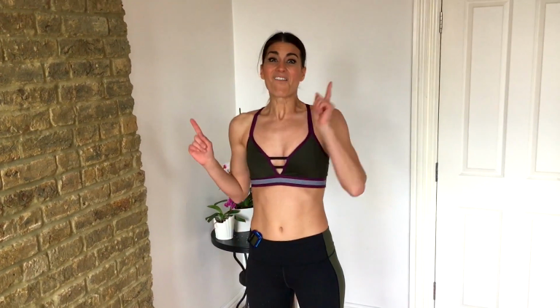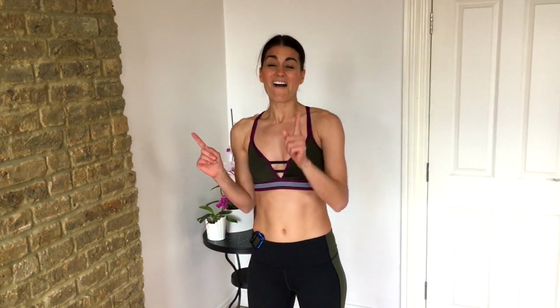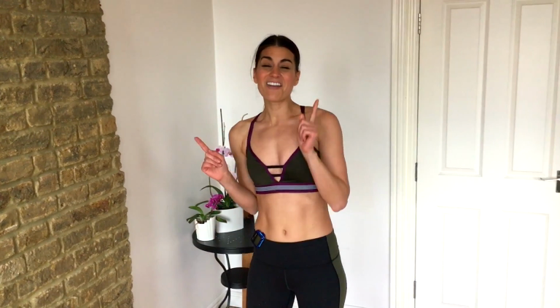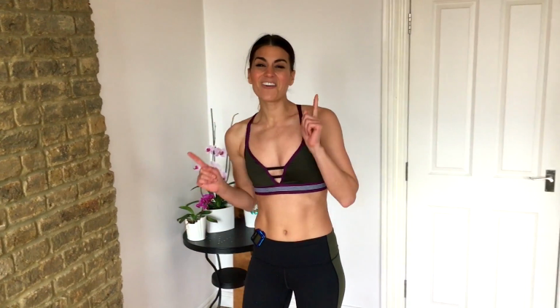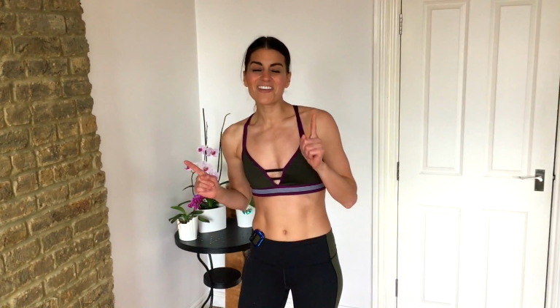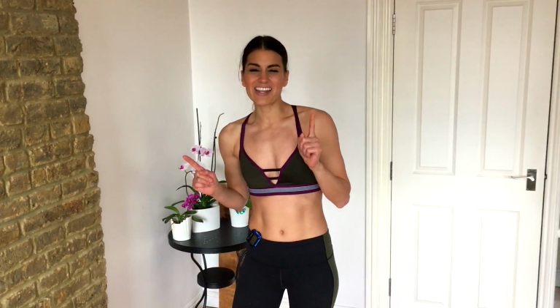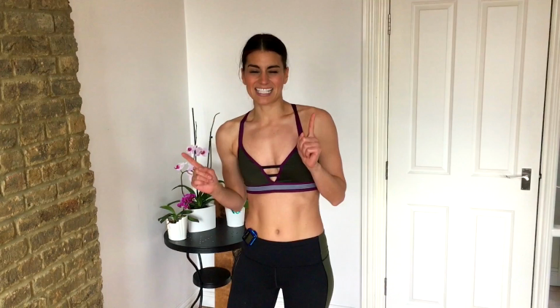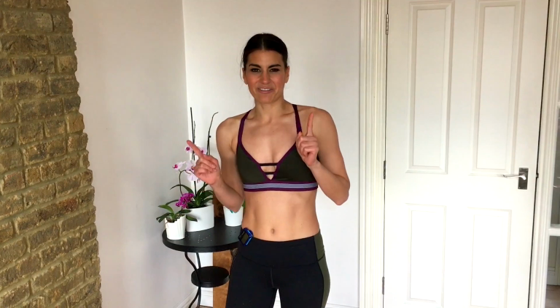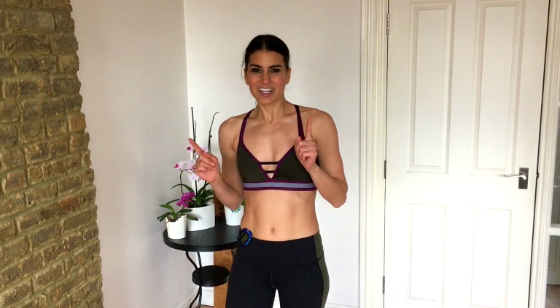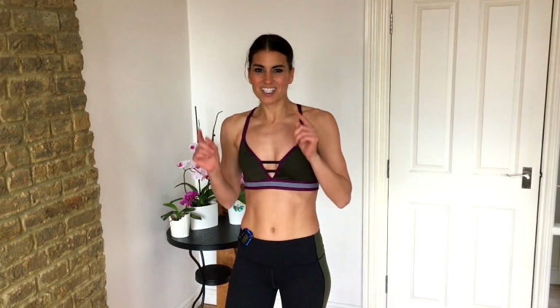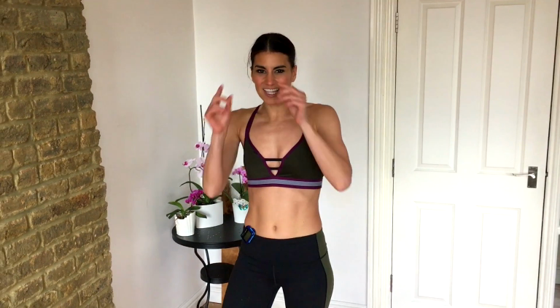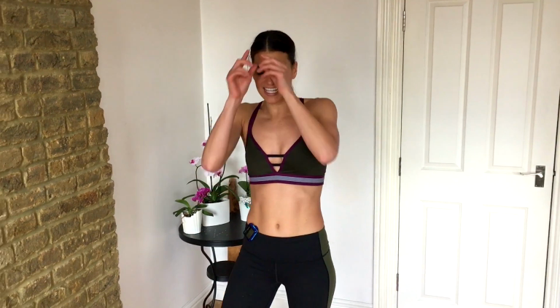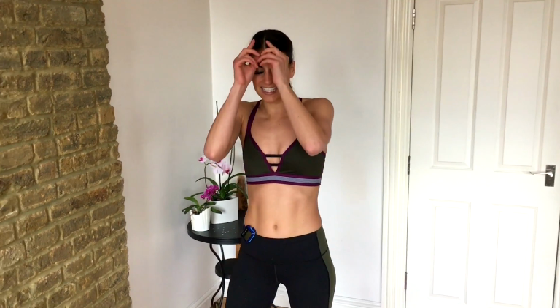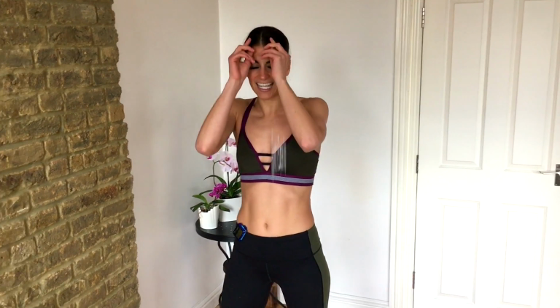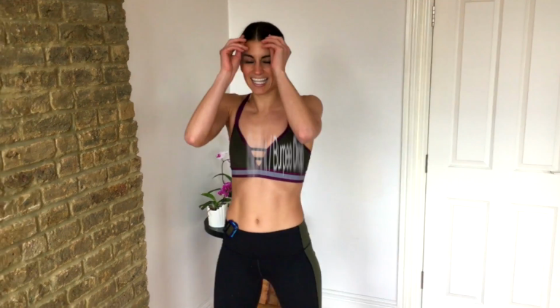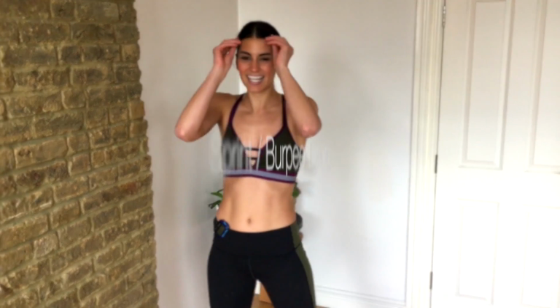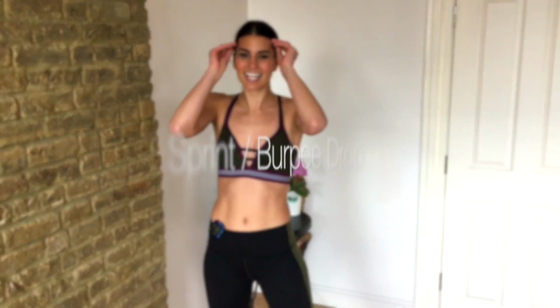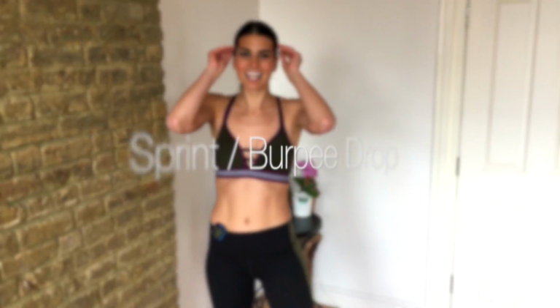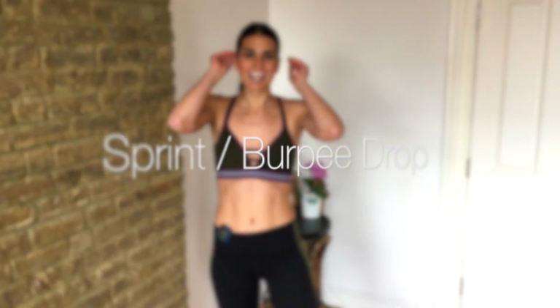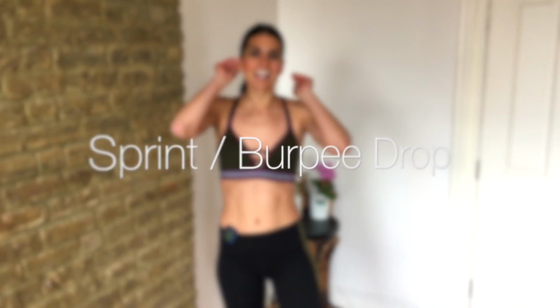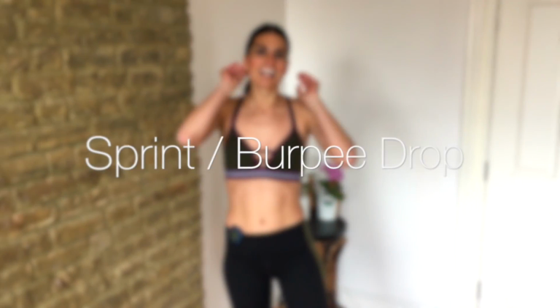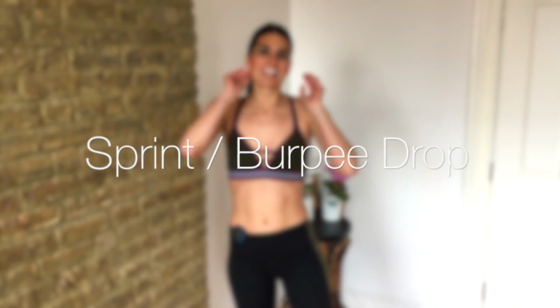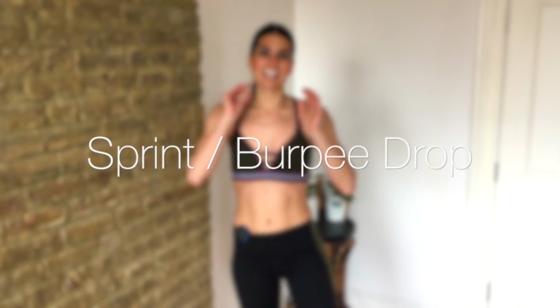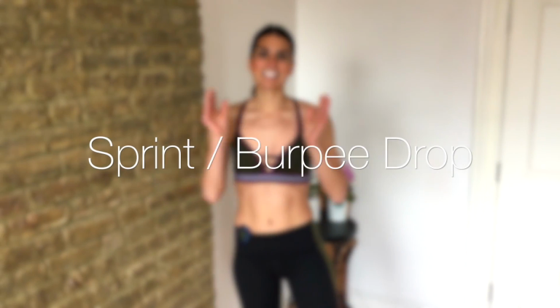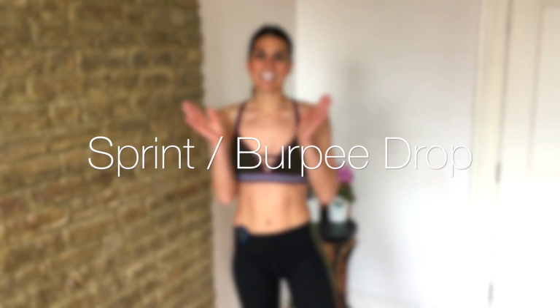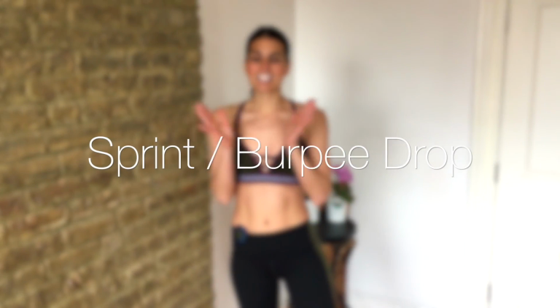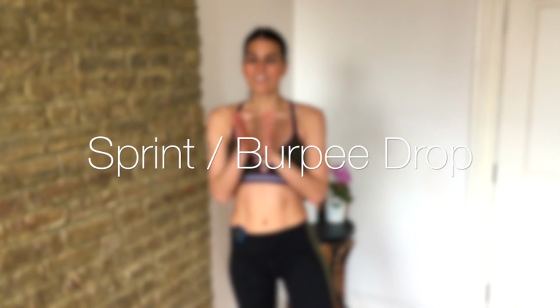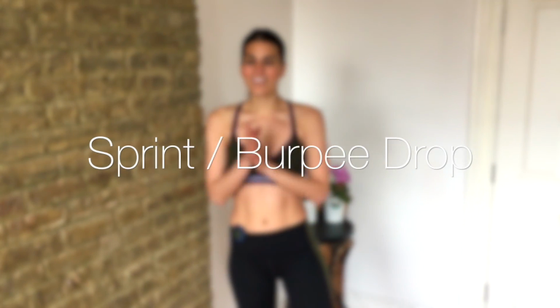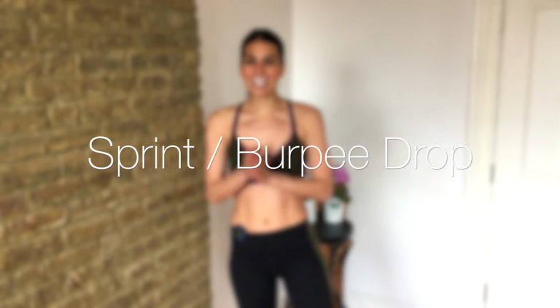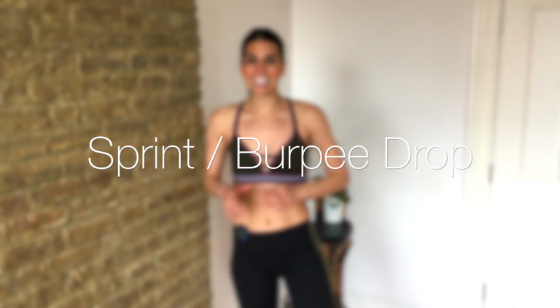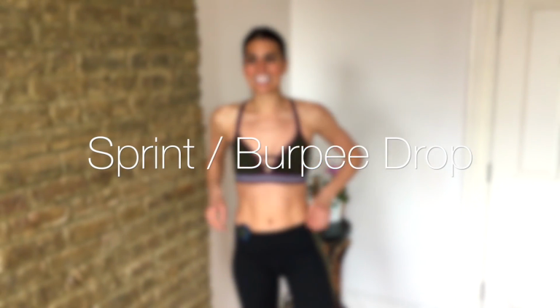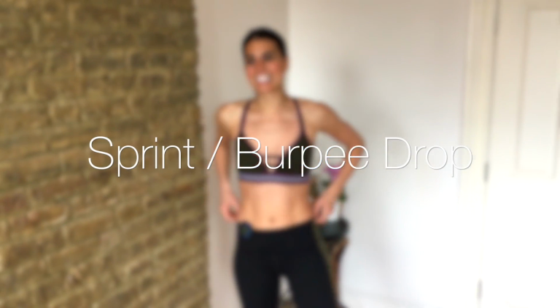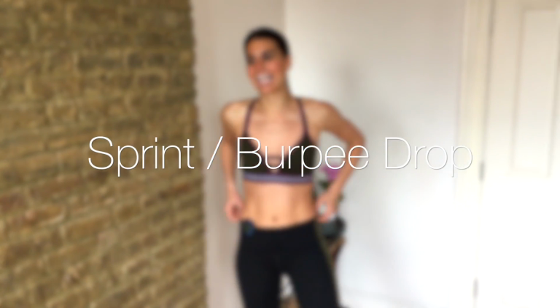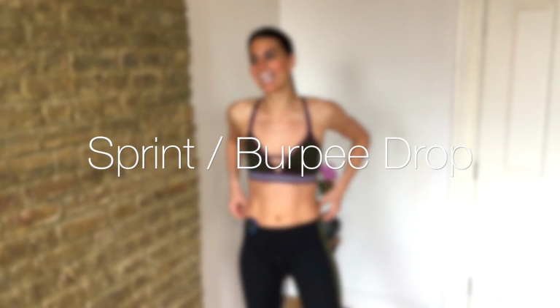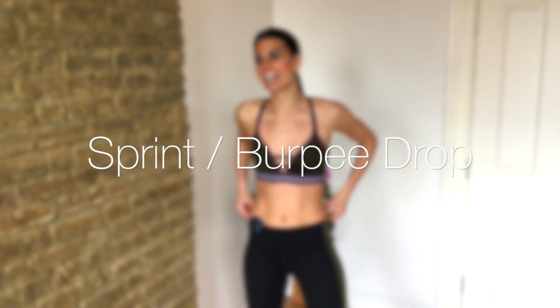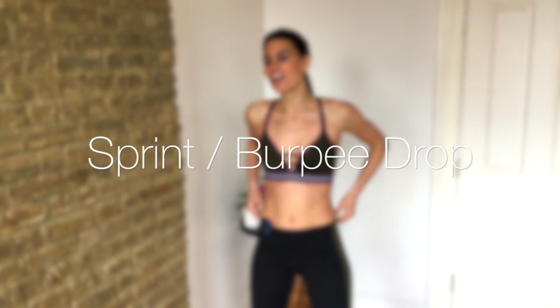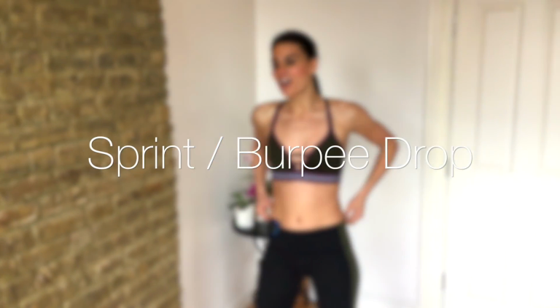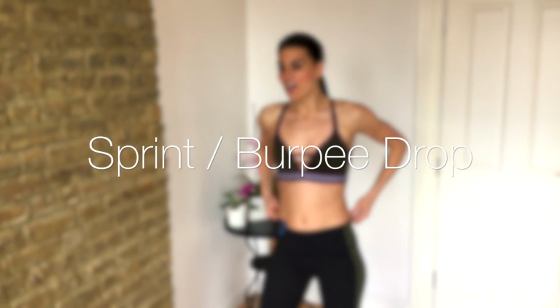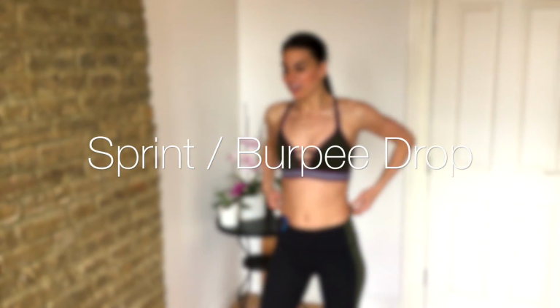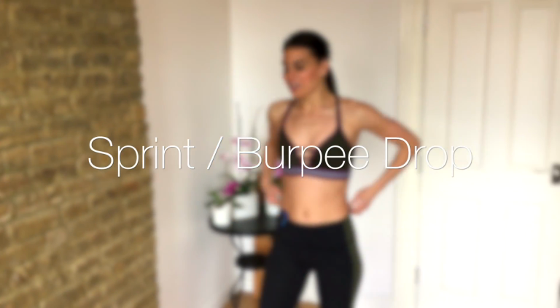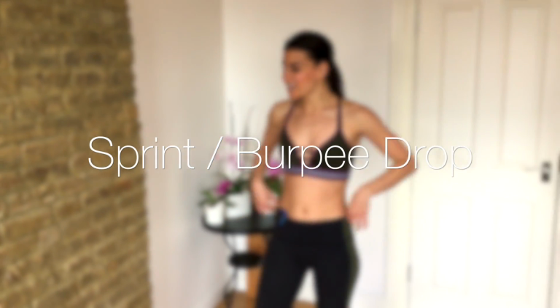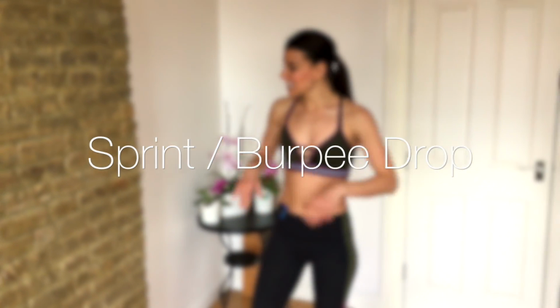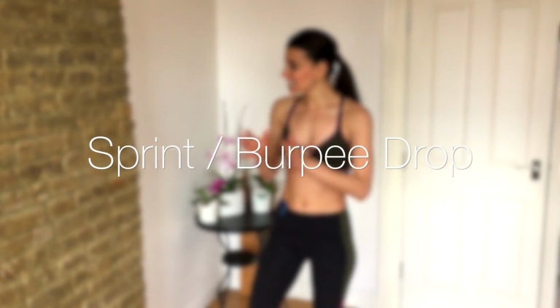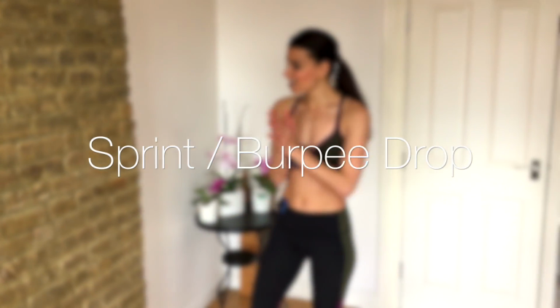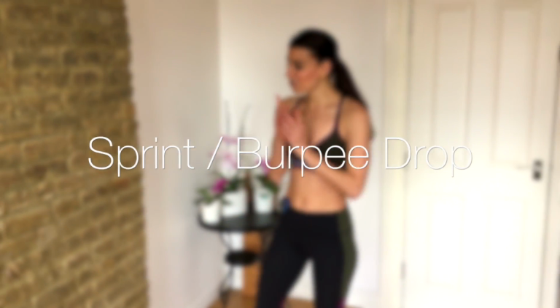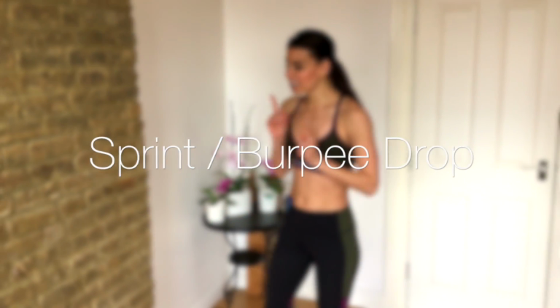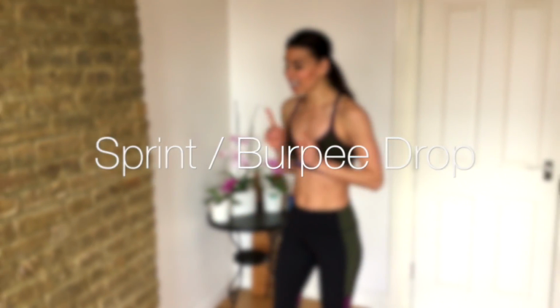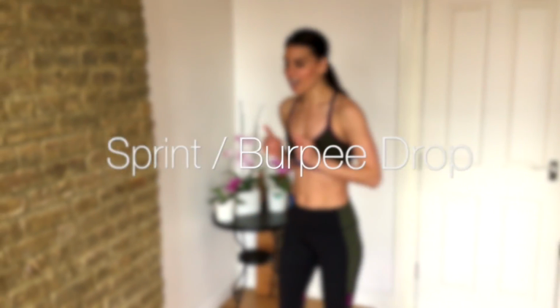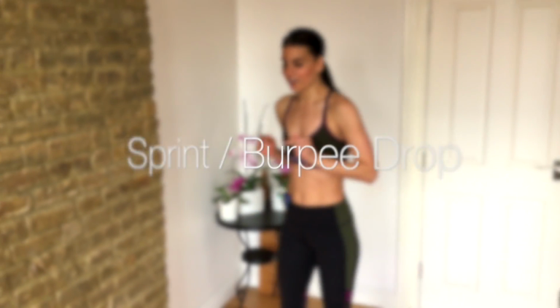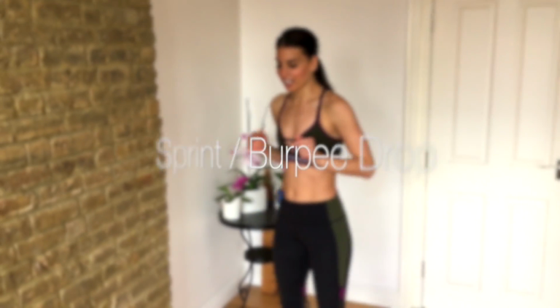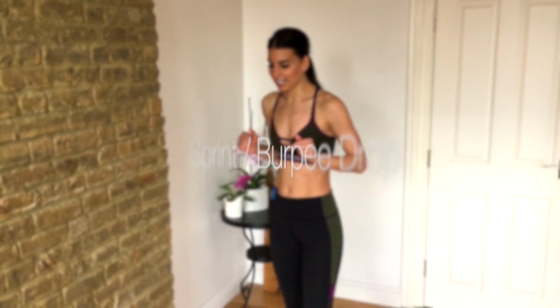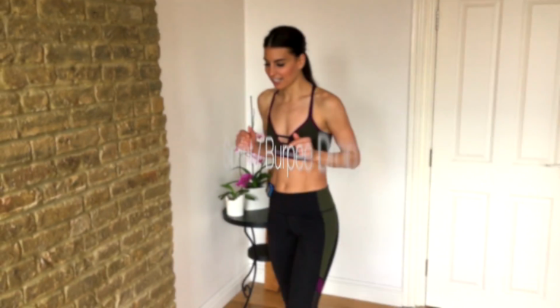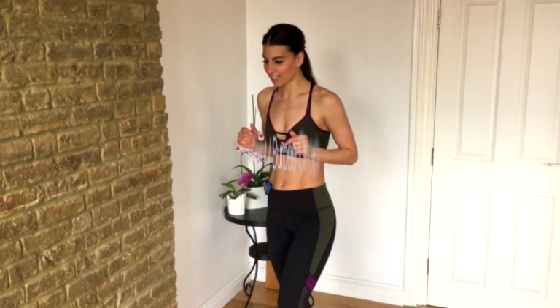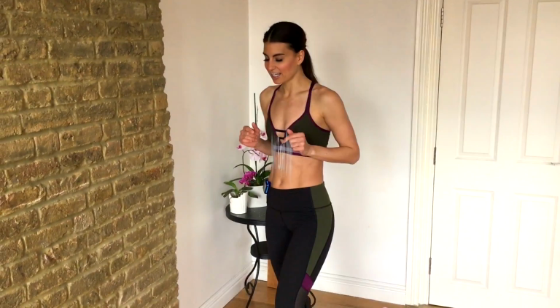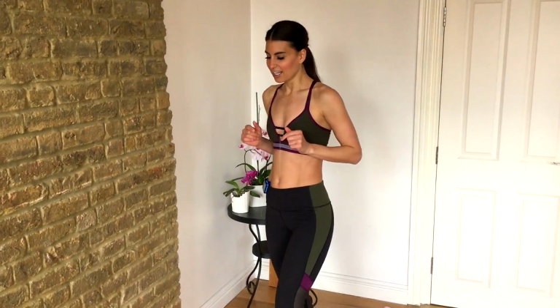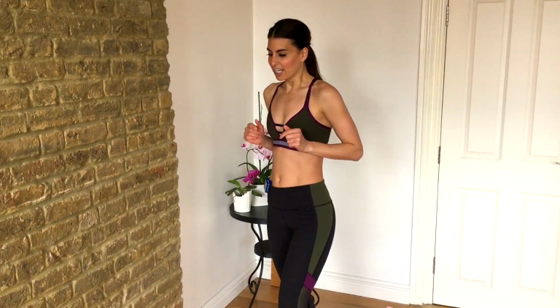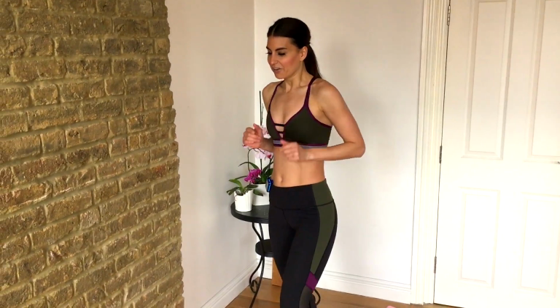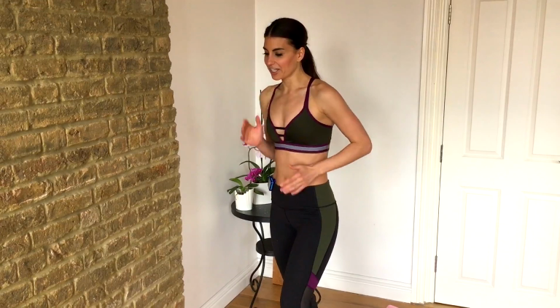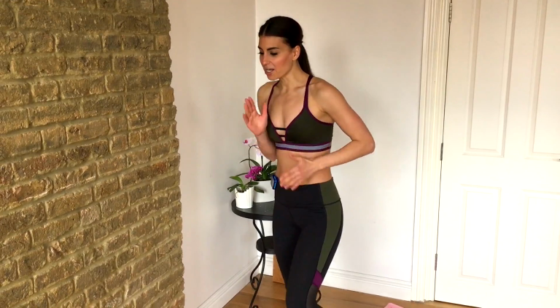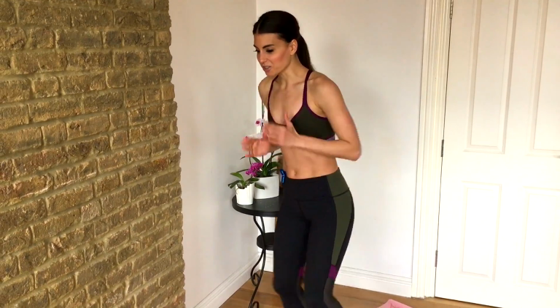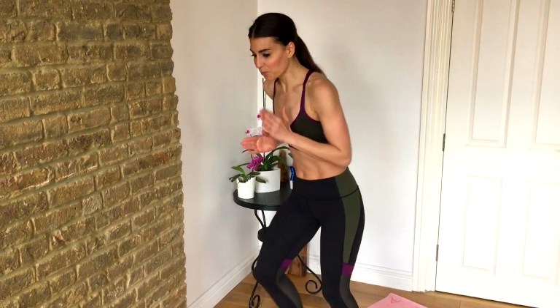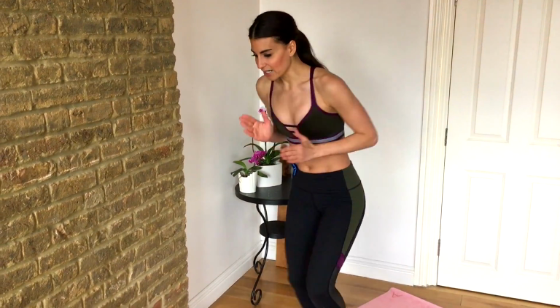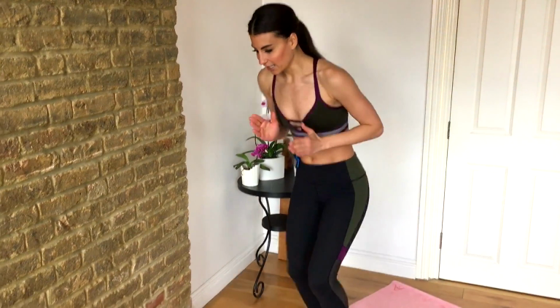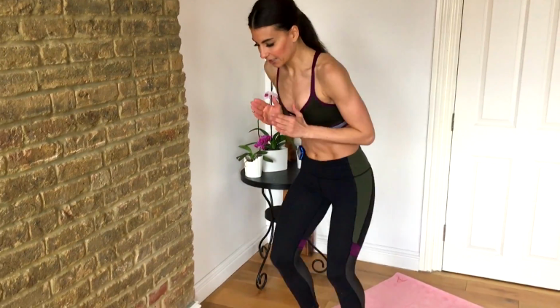One more minute to finish this. This is fierce. Three minutes done, one to go. Here we go — sprint.